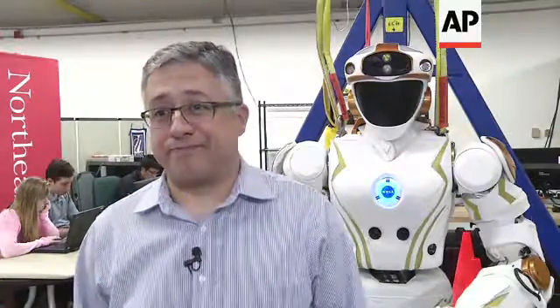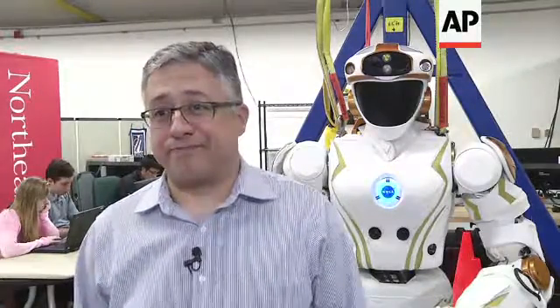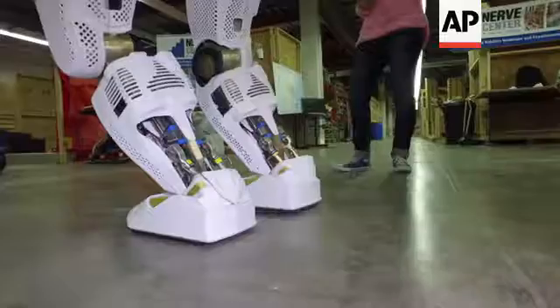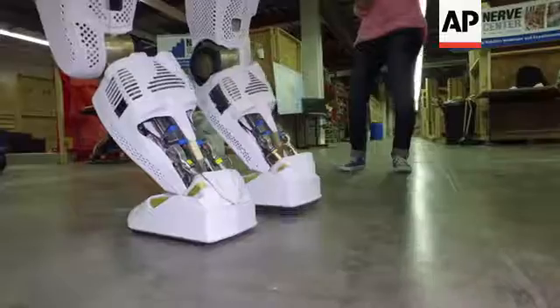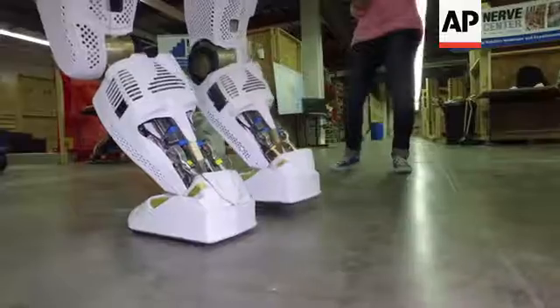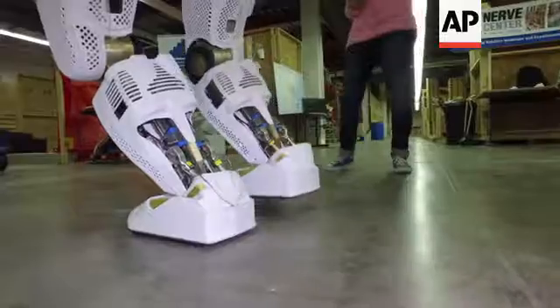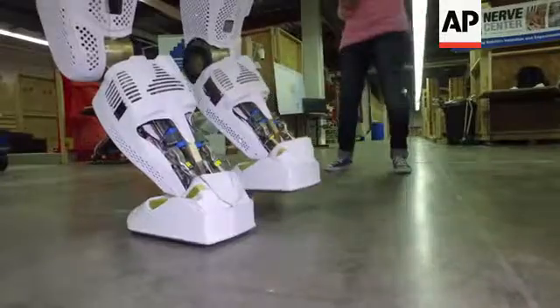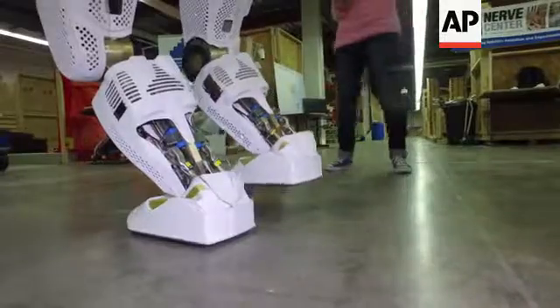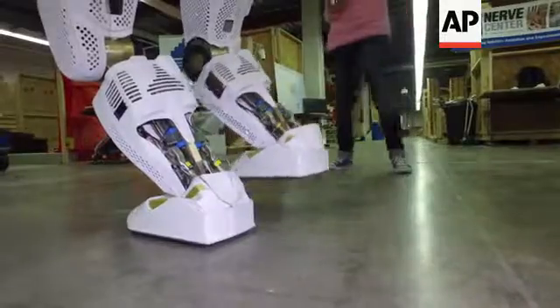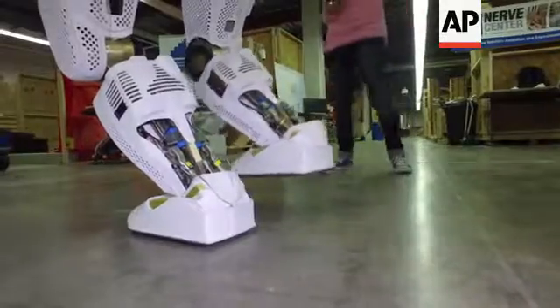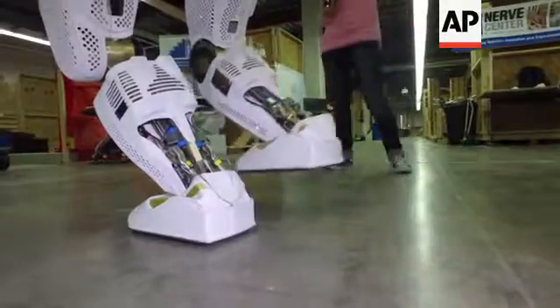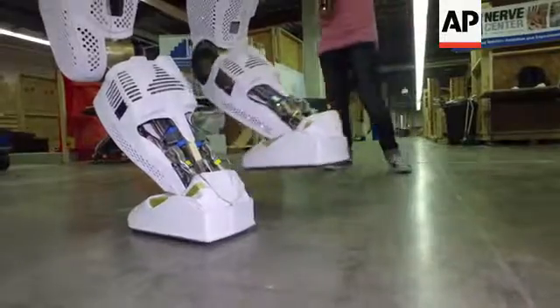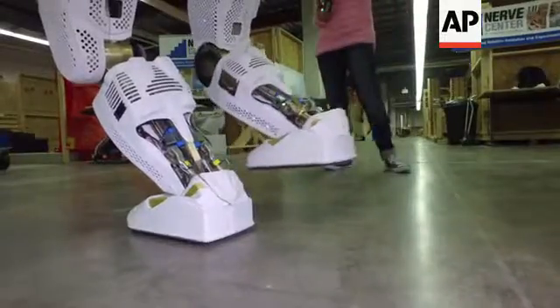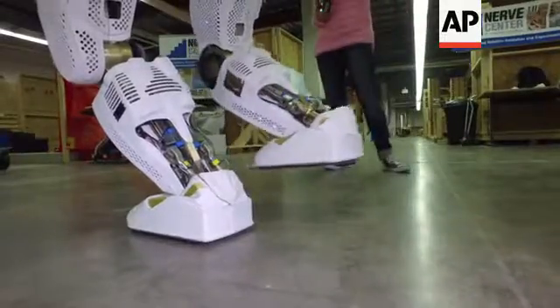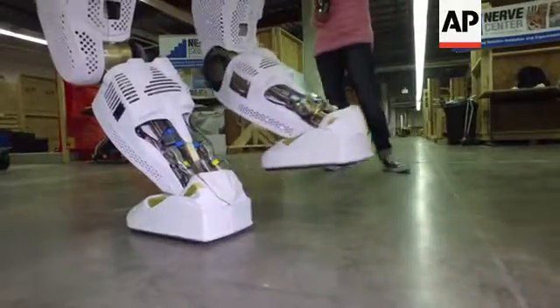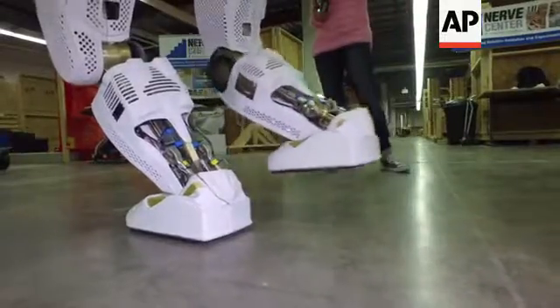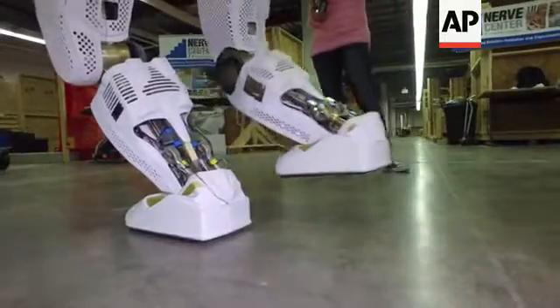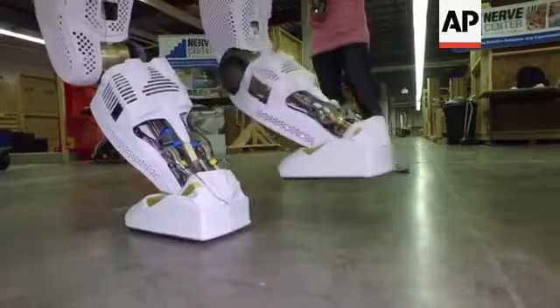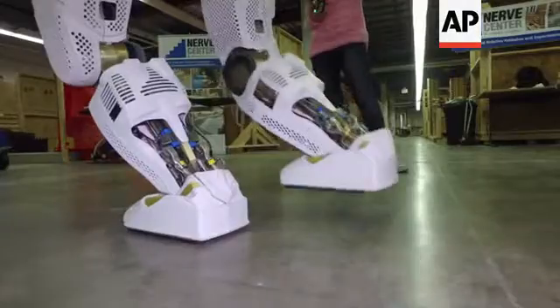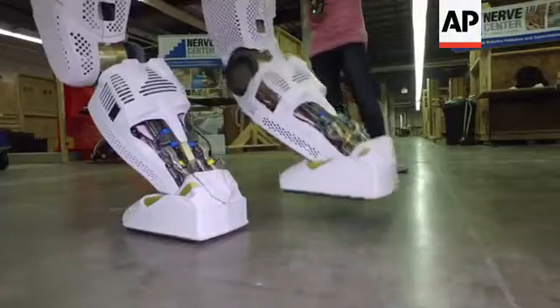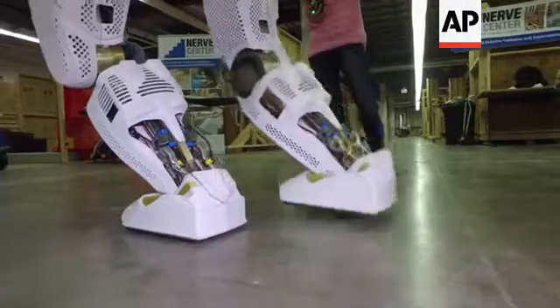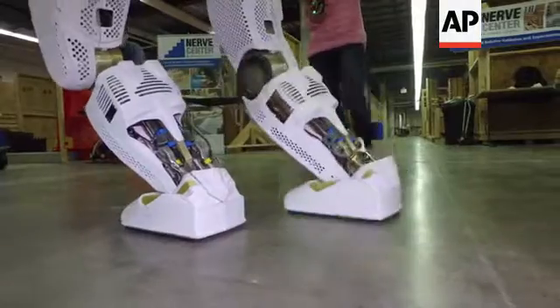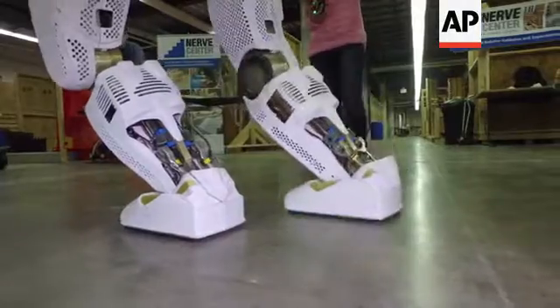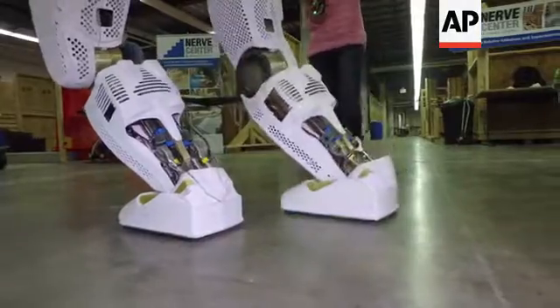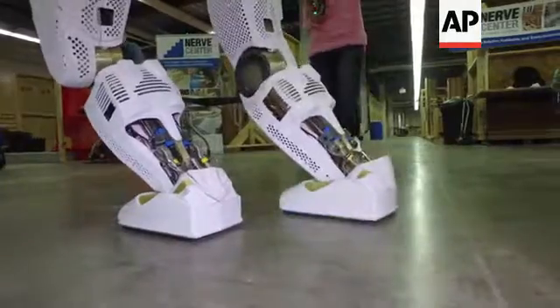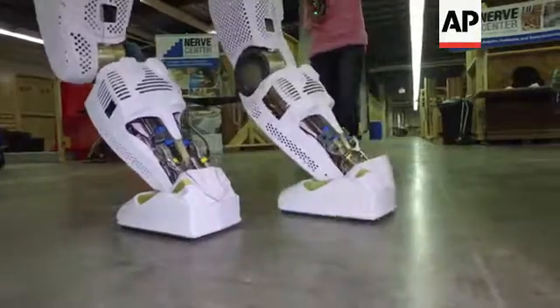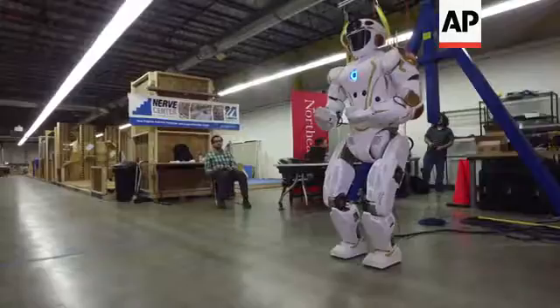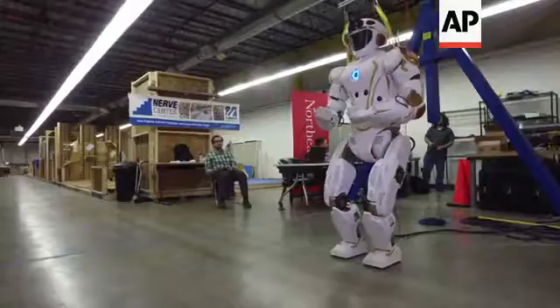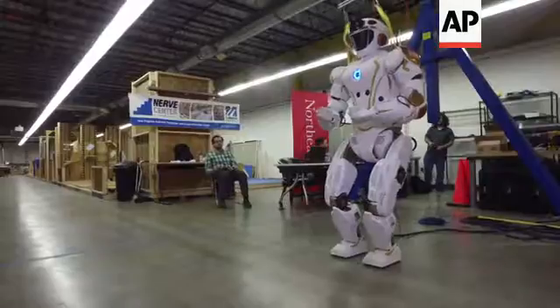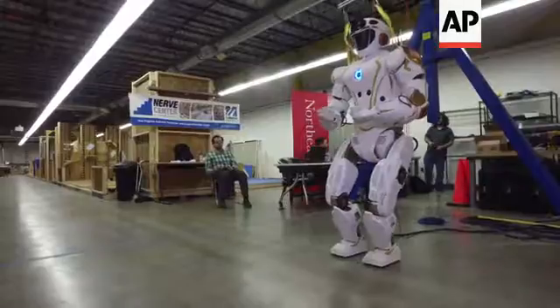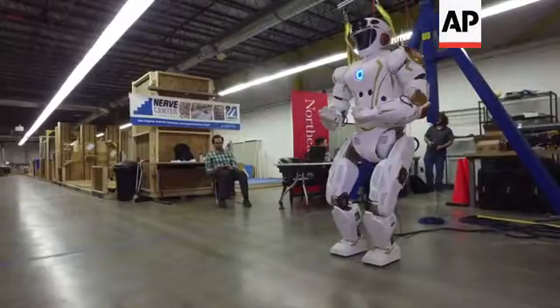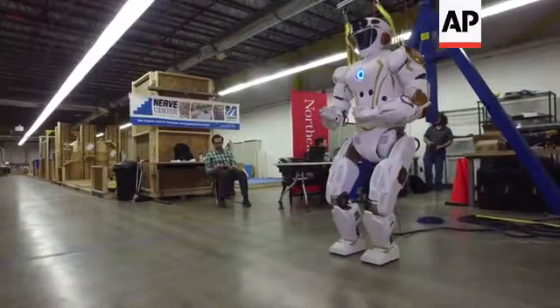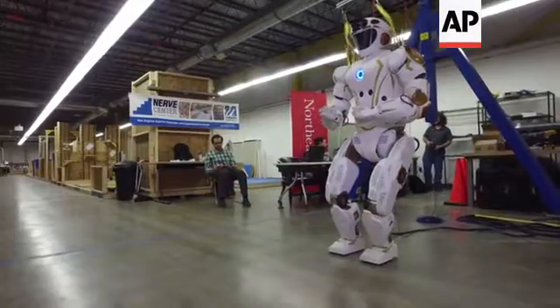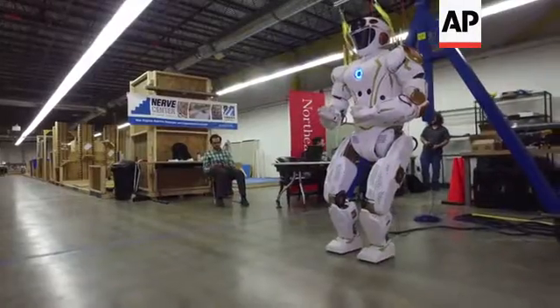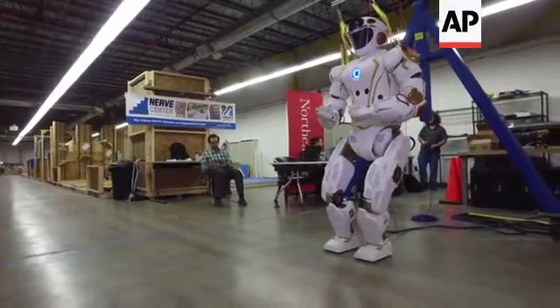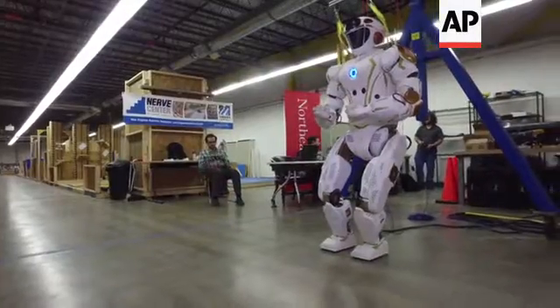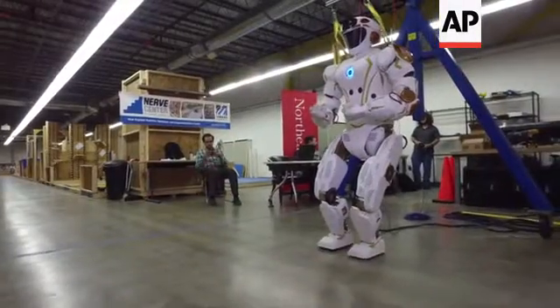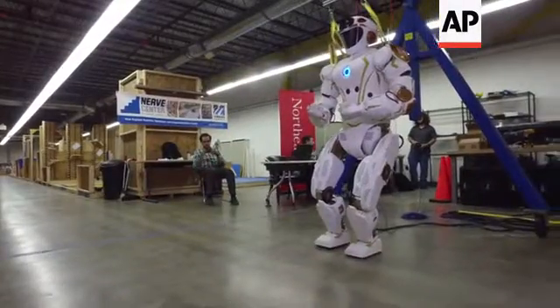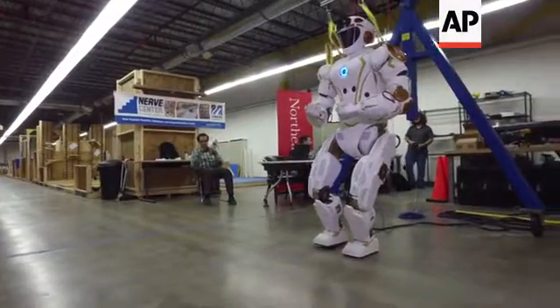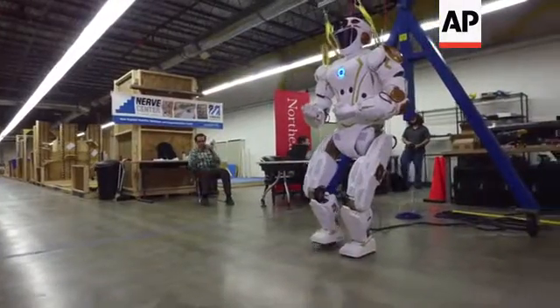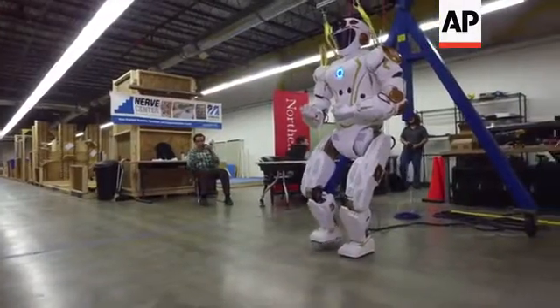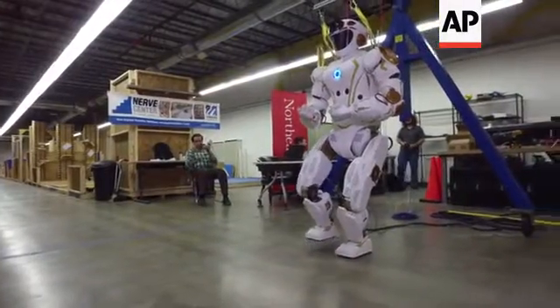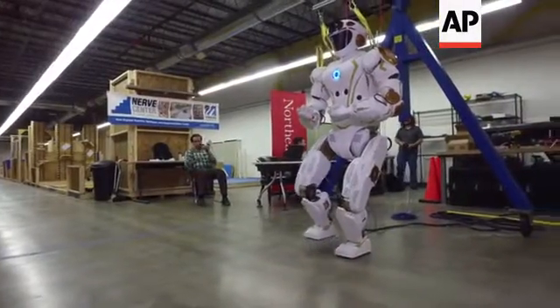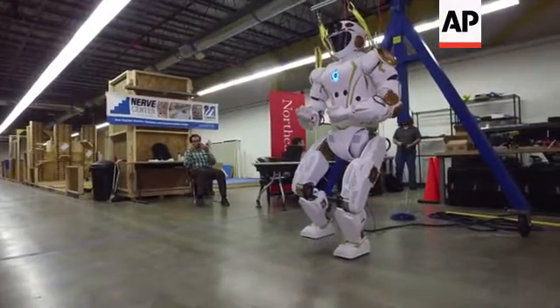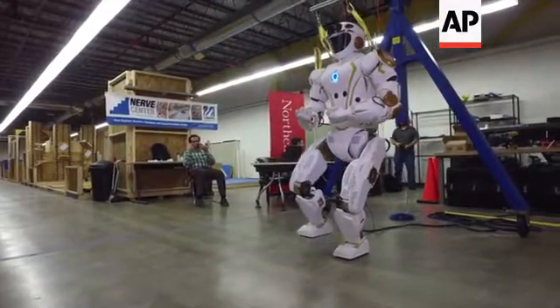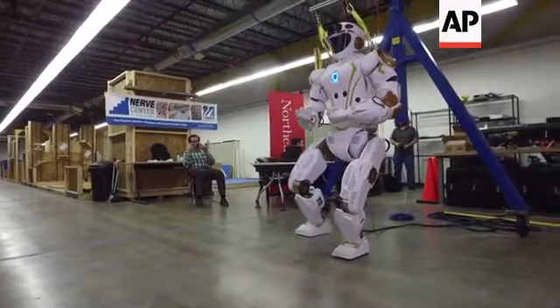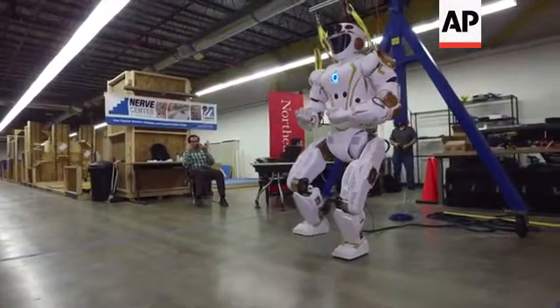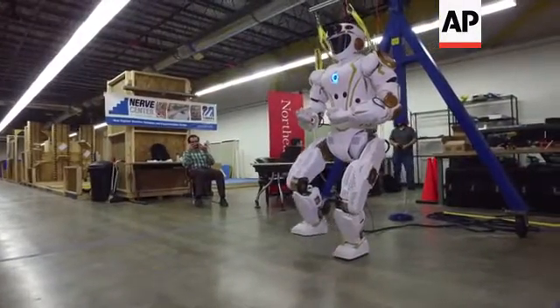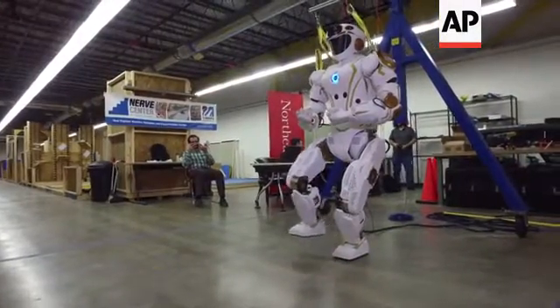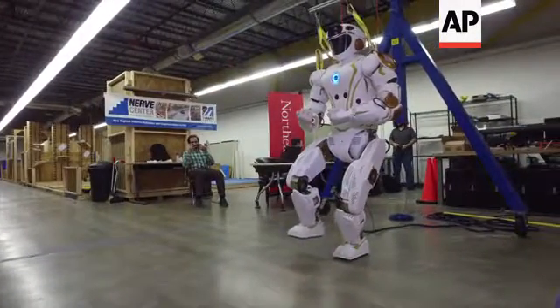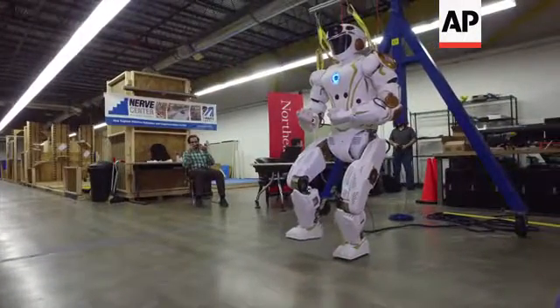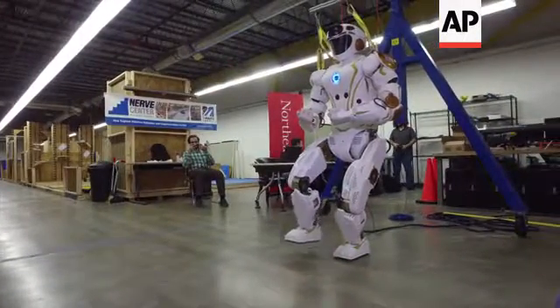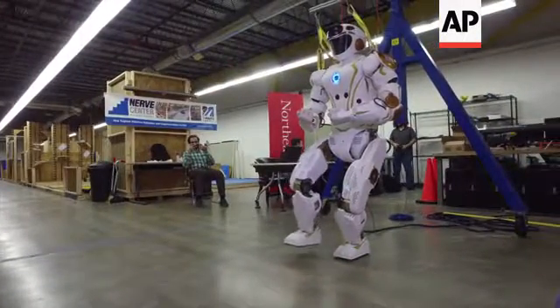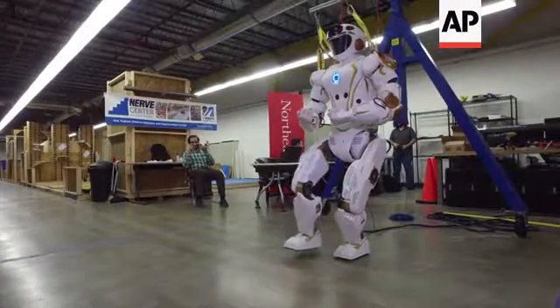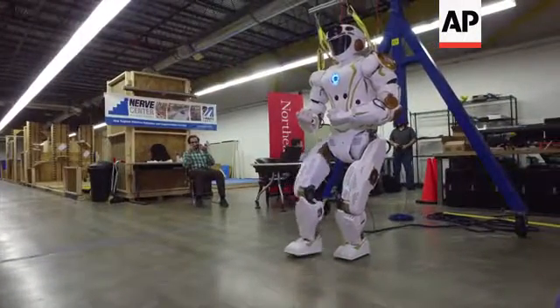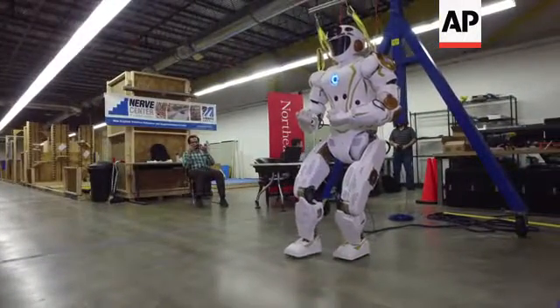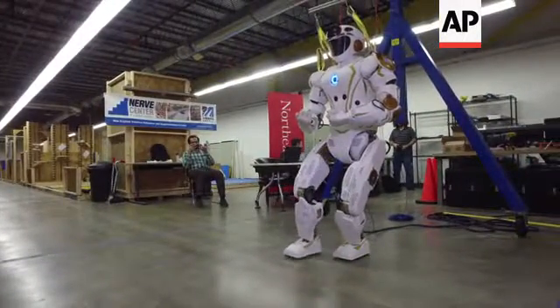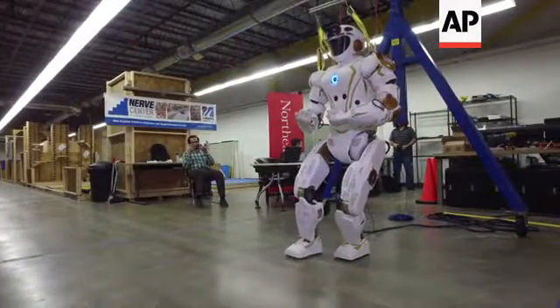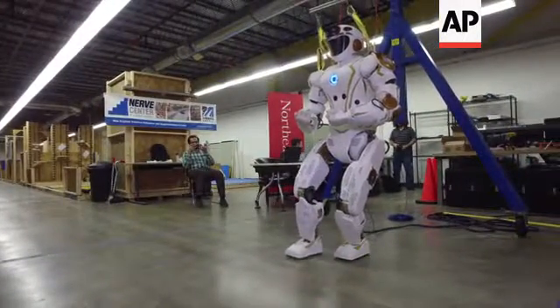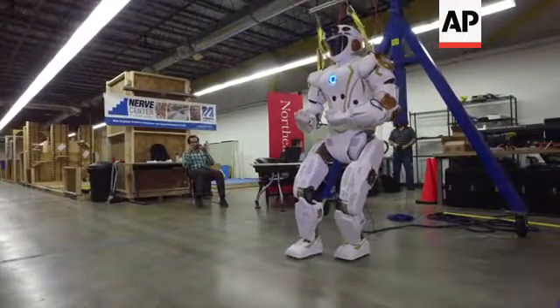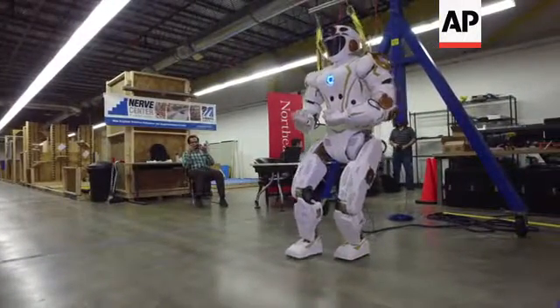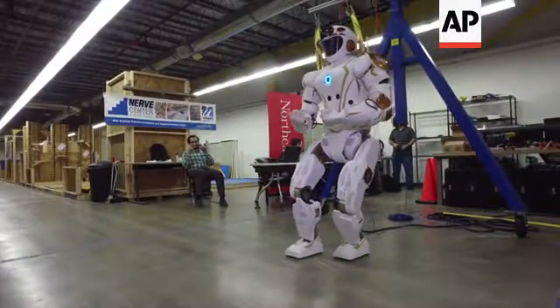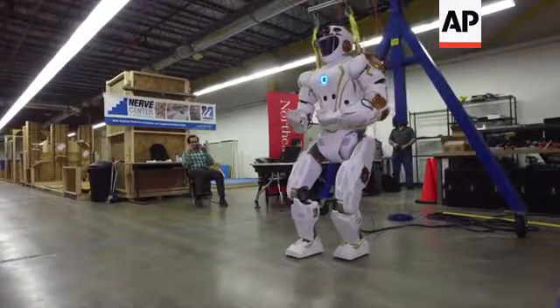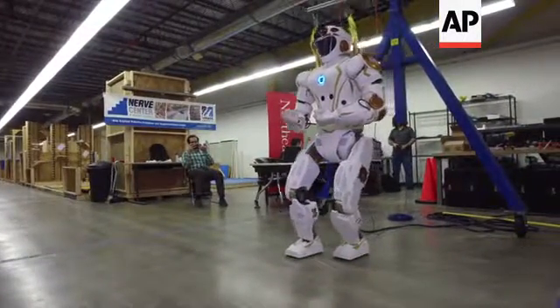But first, the robots will need to hone their skills on Earth. David Martin, The Associated Press.